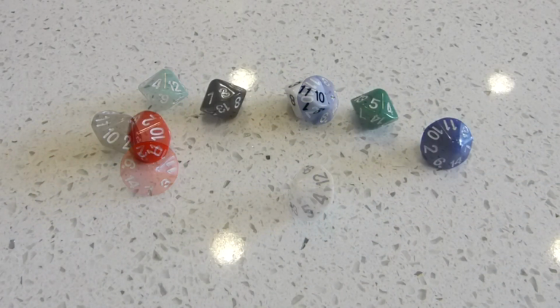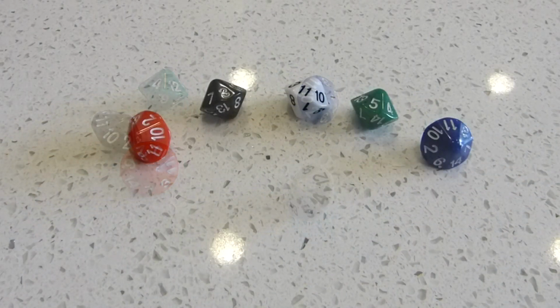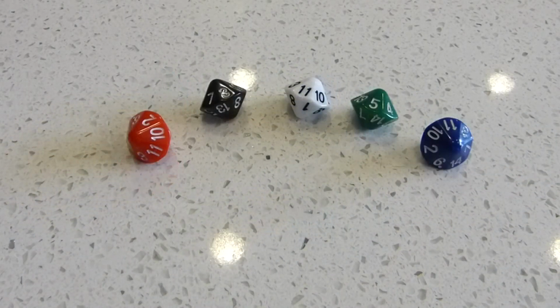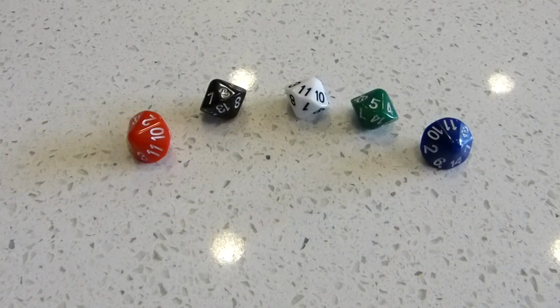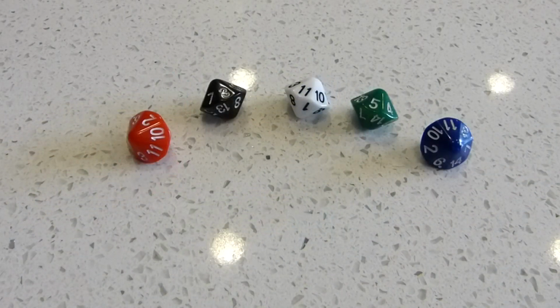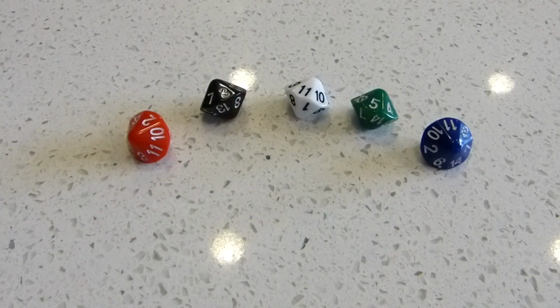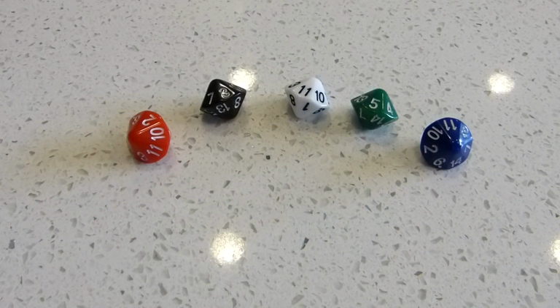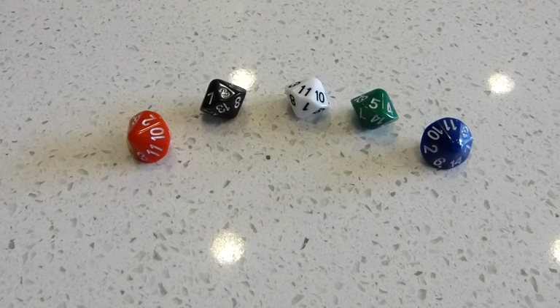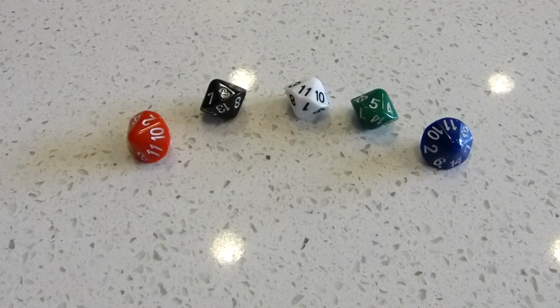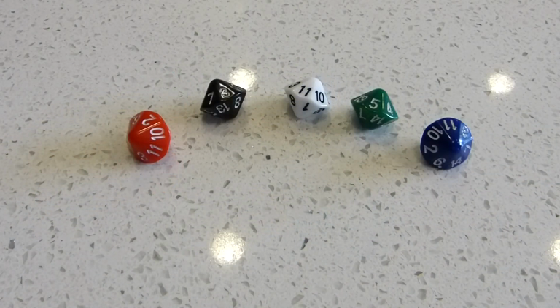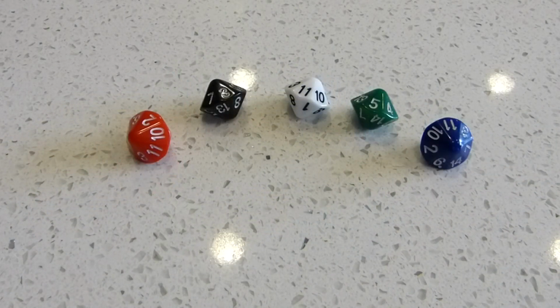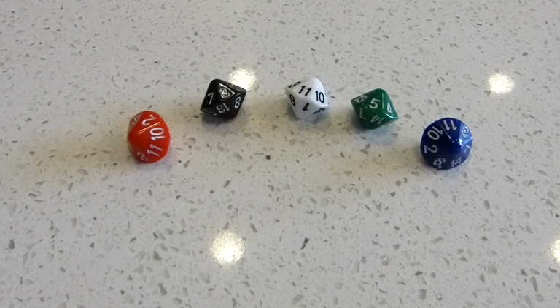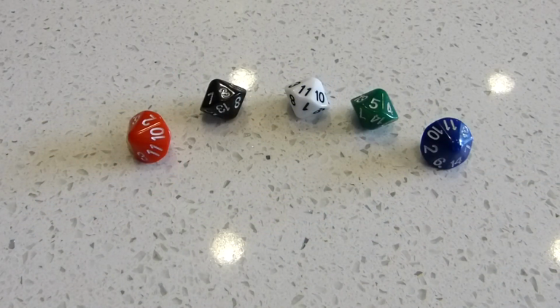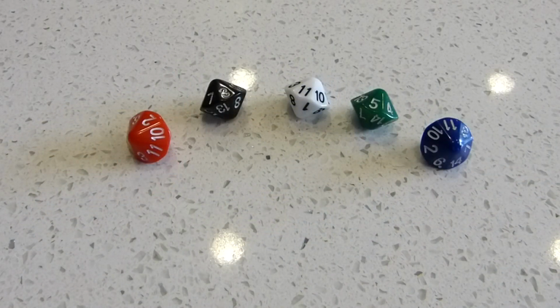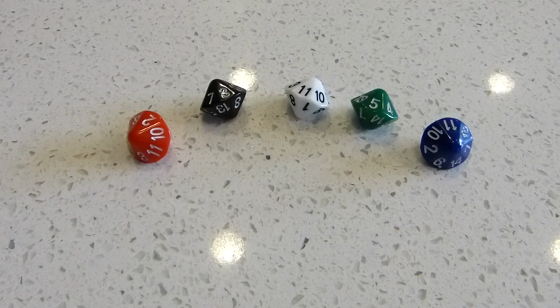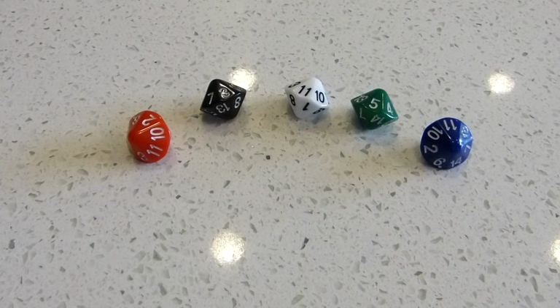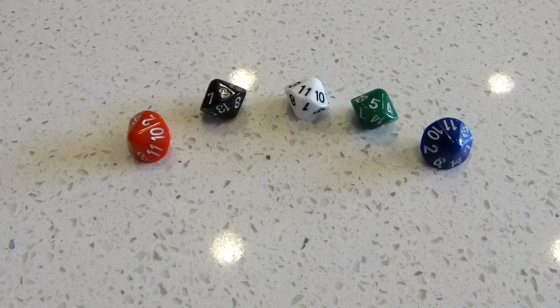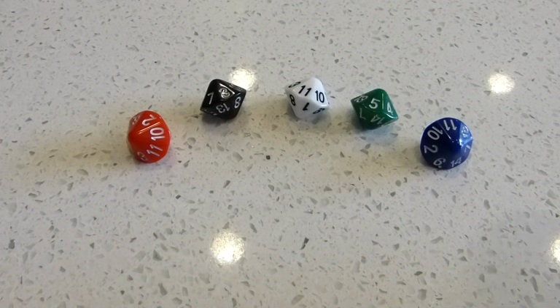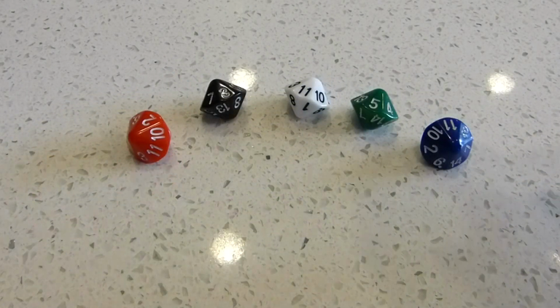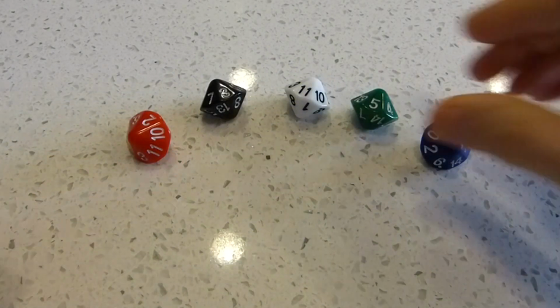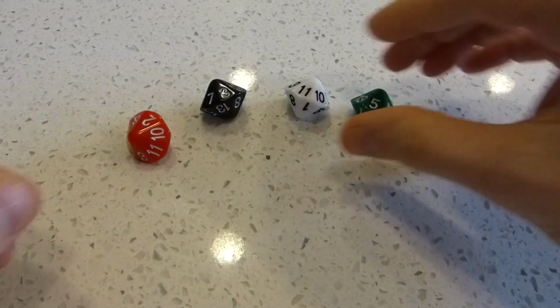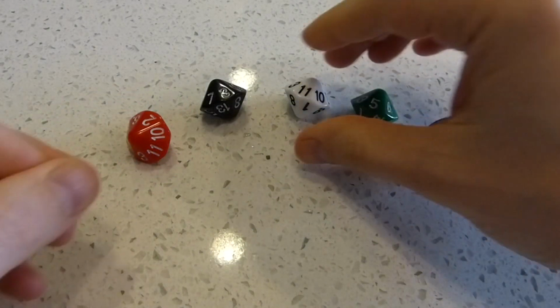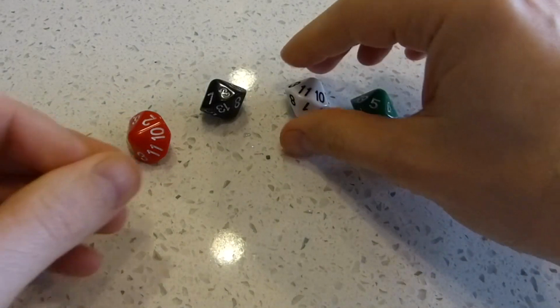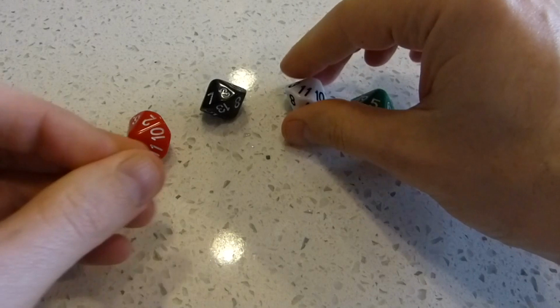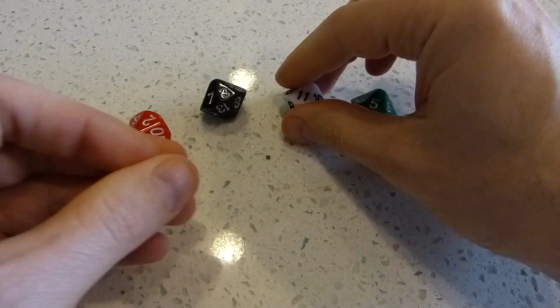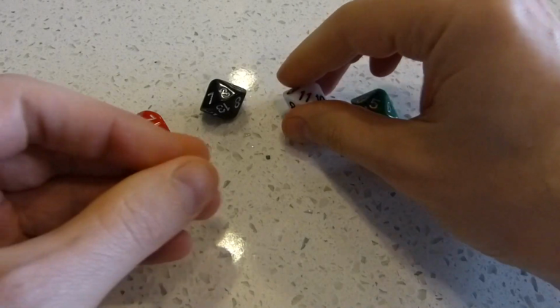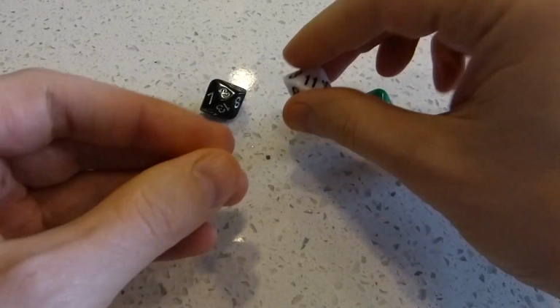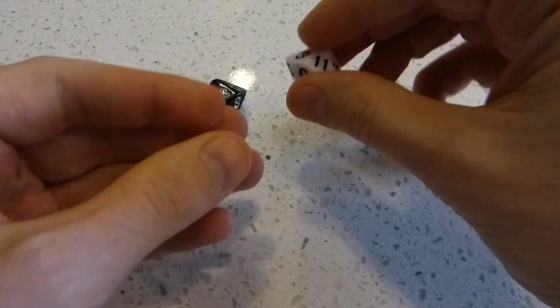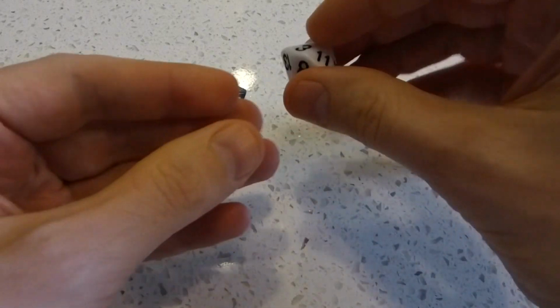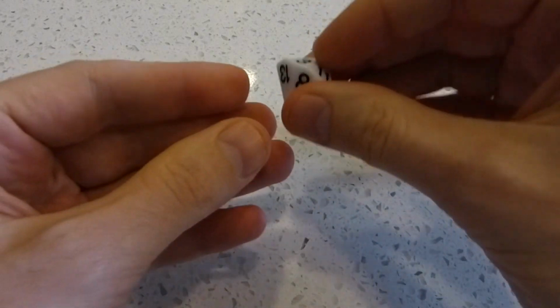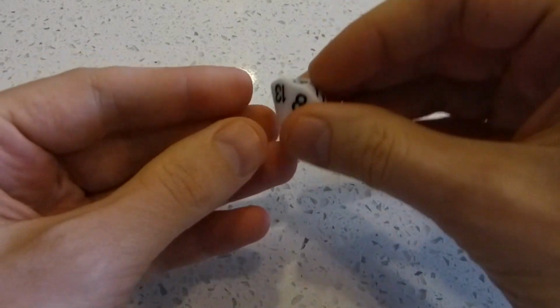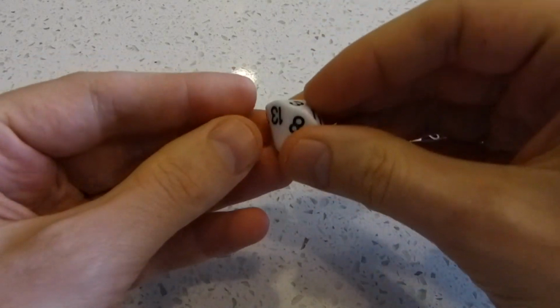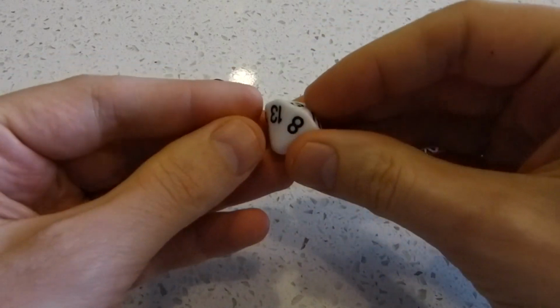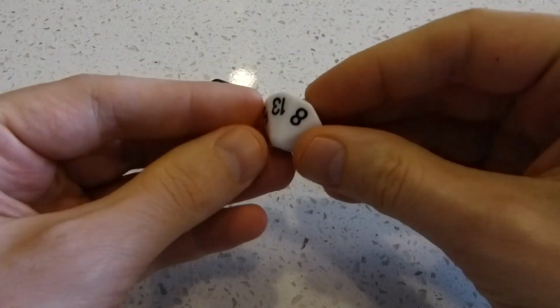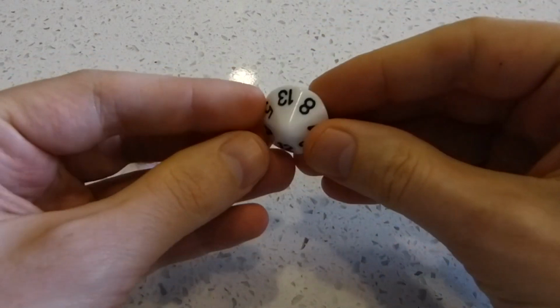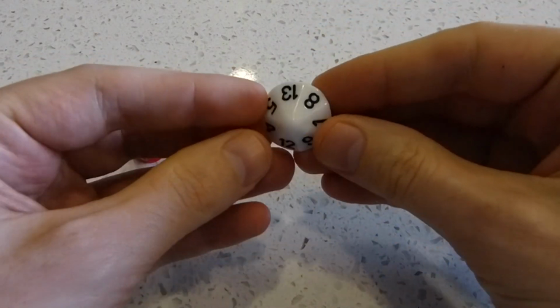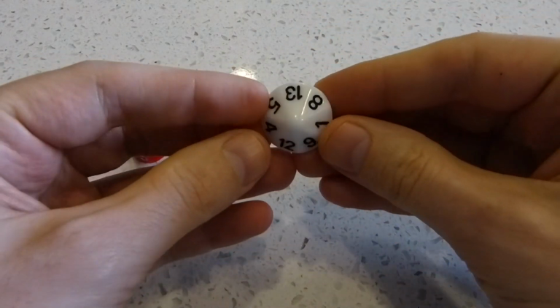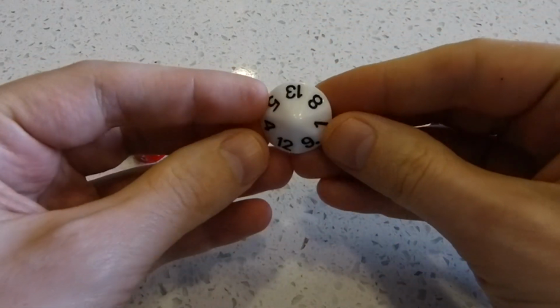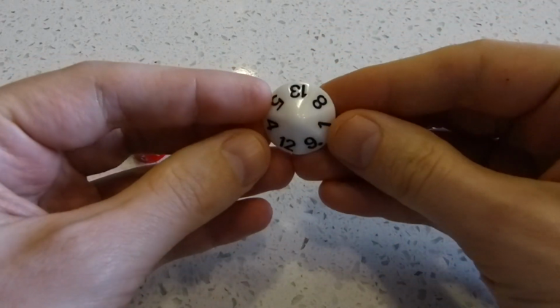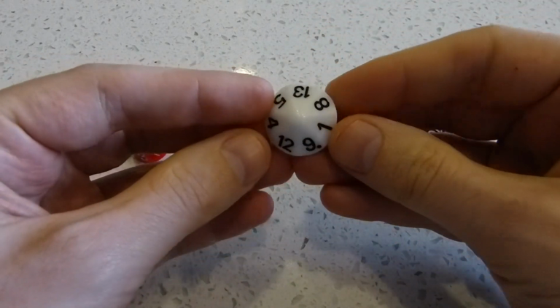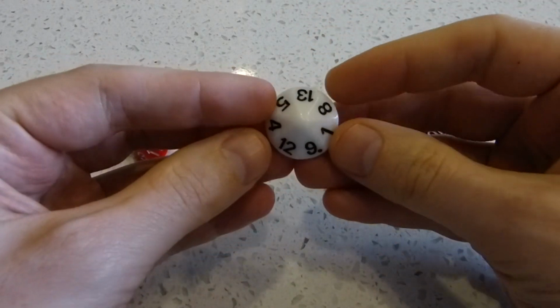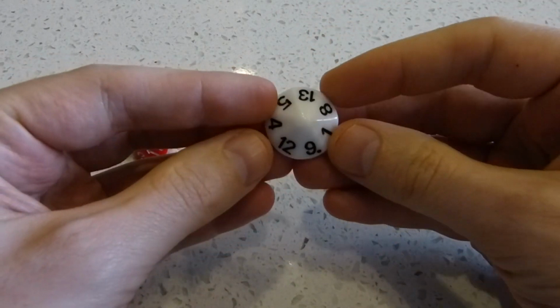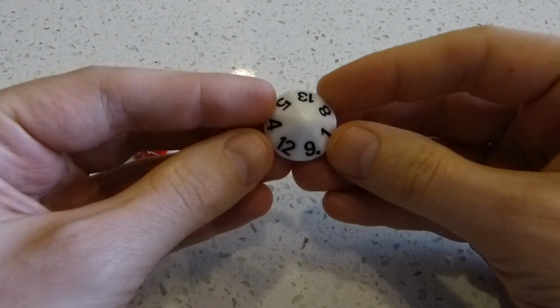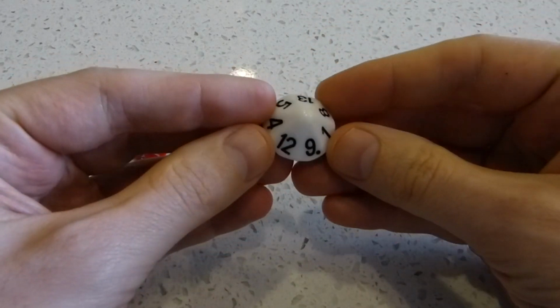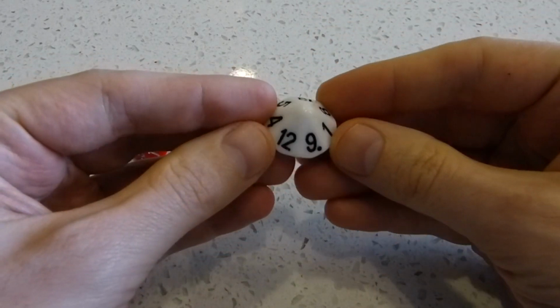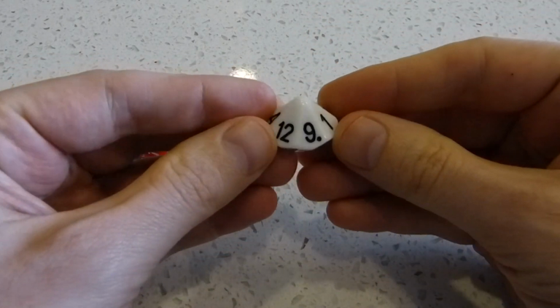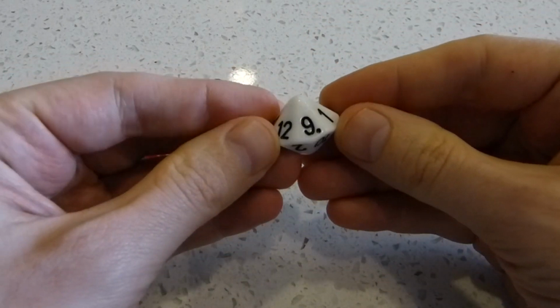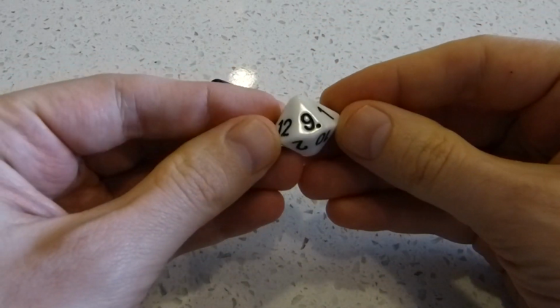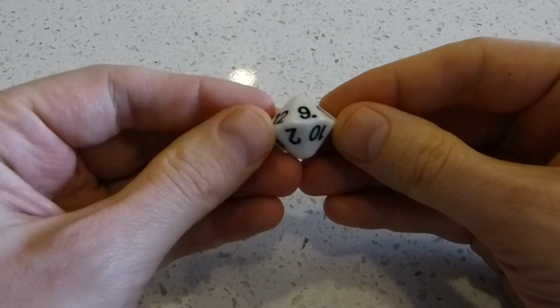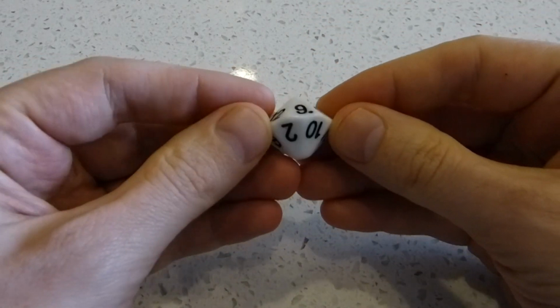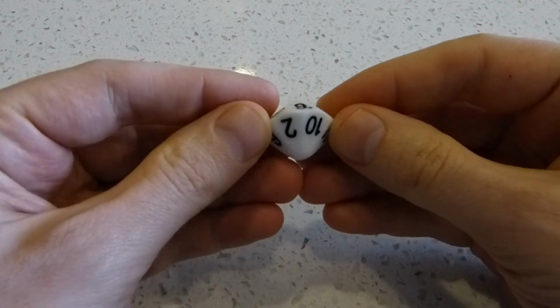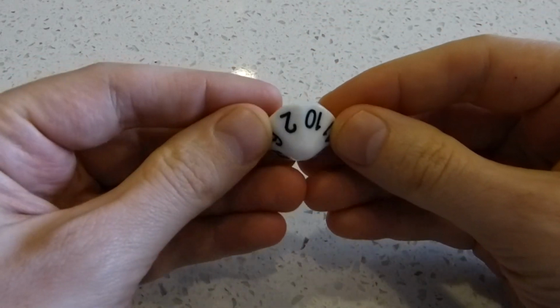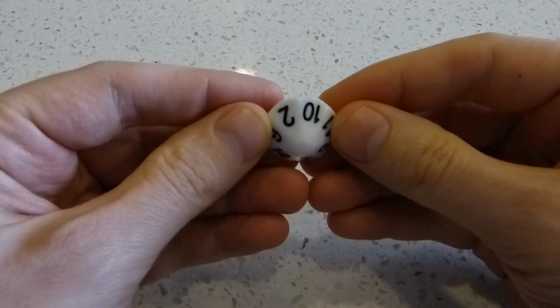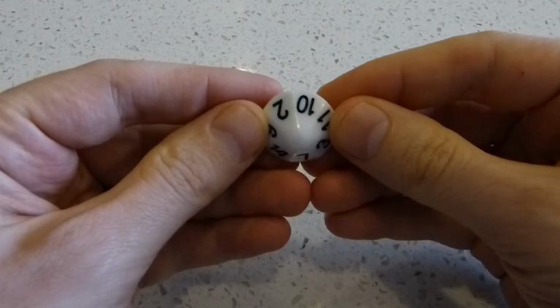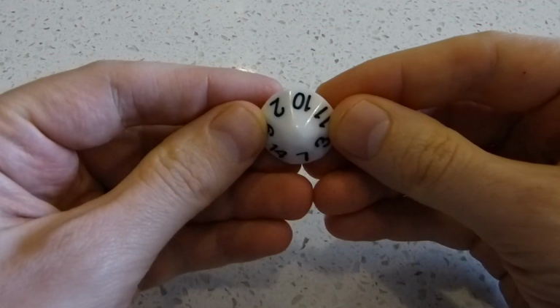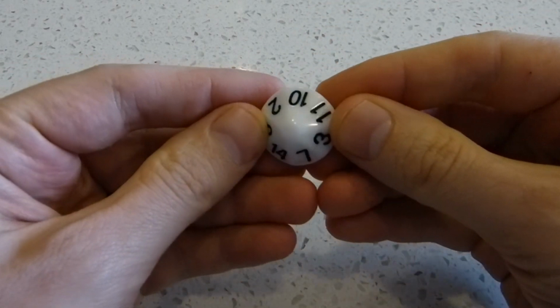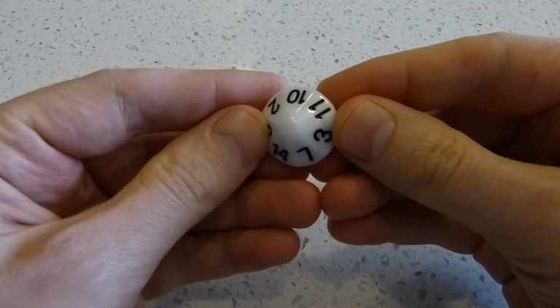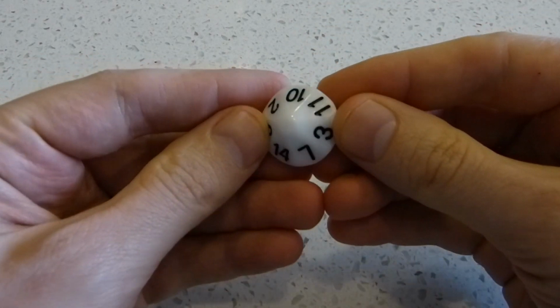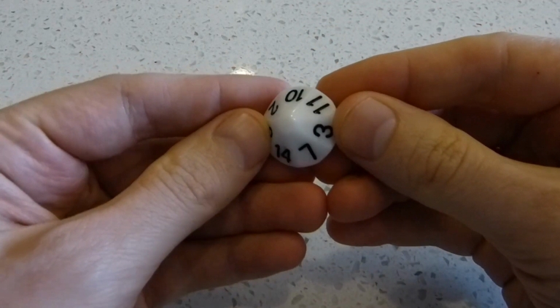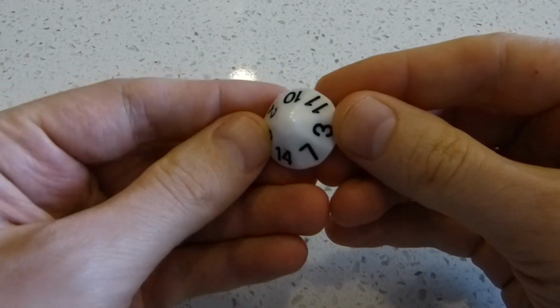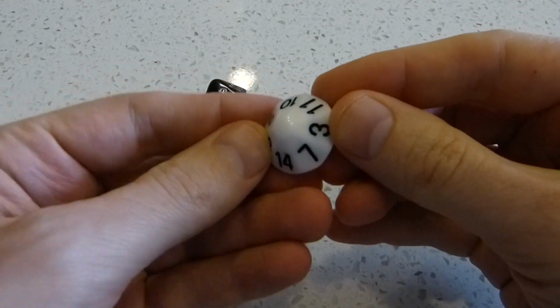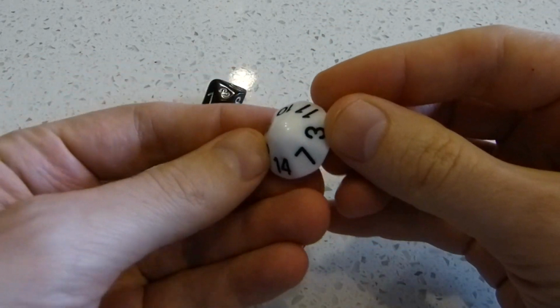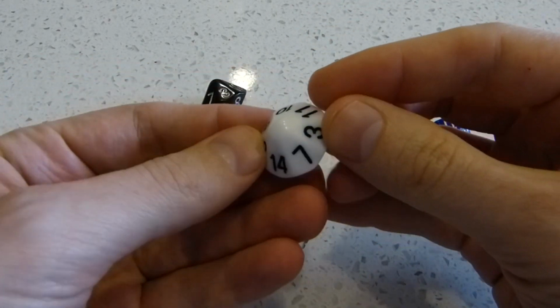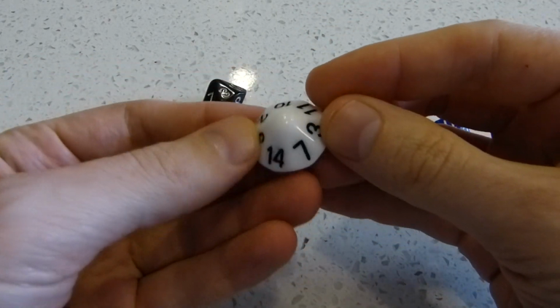Hi, I'm Henry Segerman. This is the D14 by the DiceLab. This is, of course, a 14-sided die.